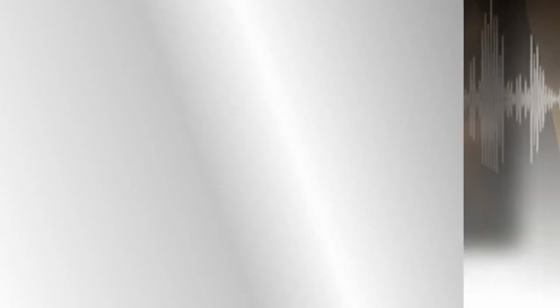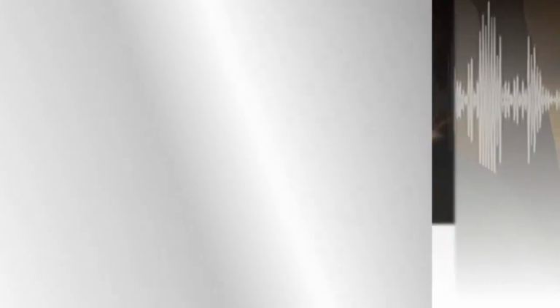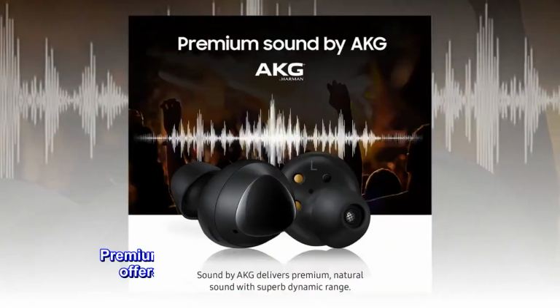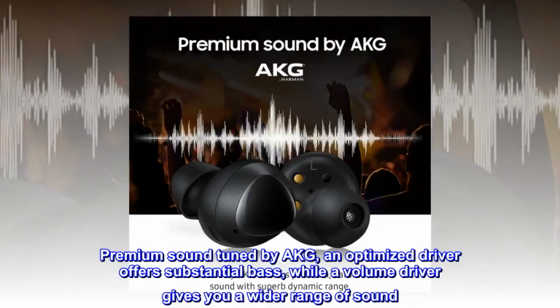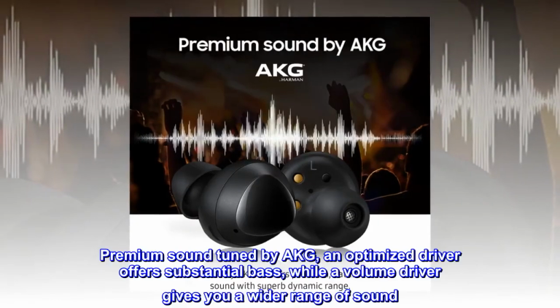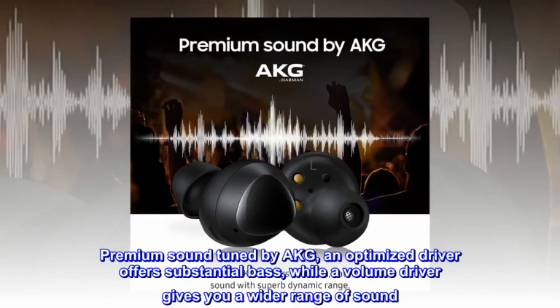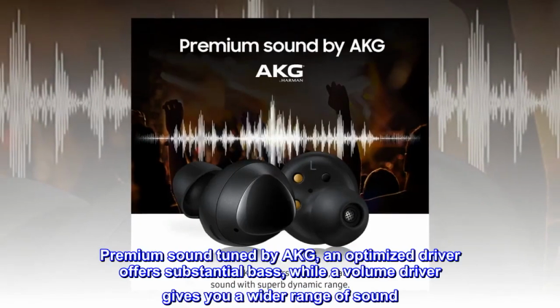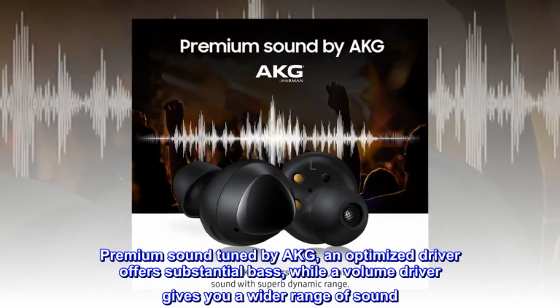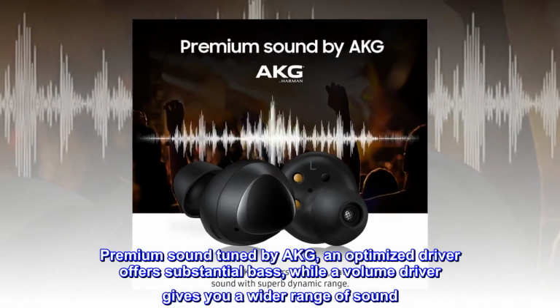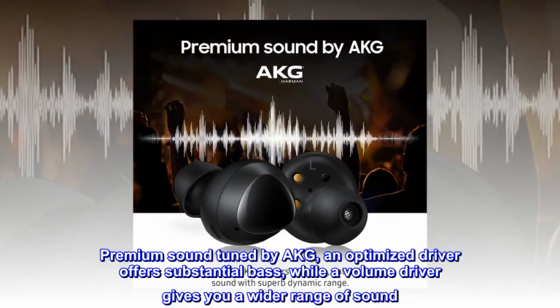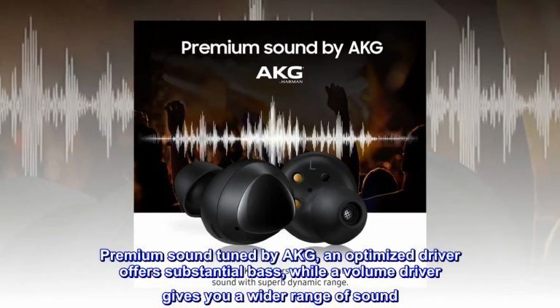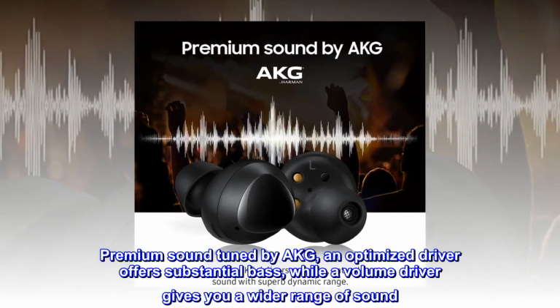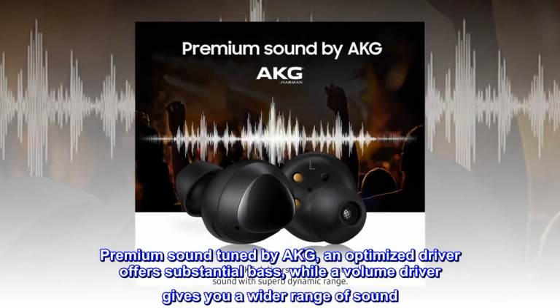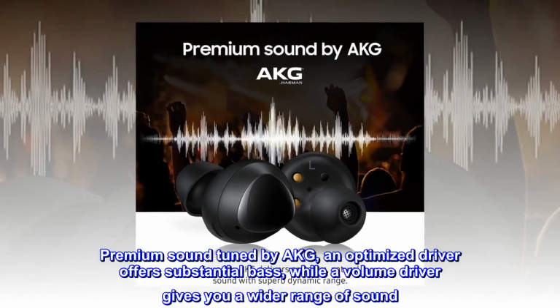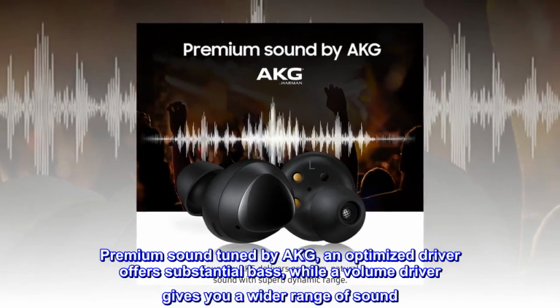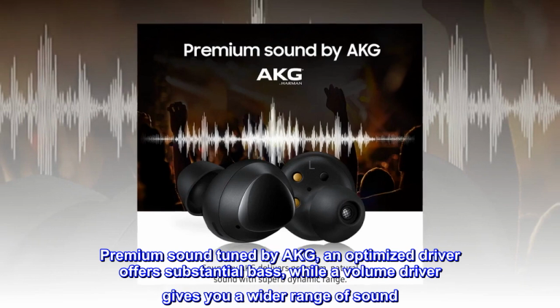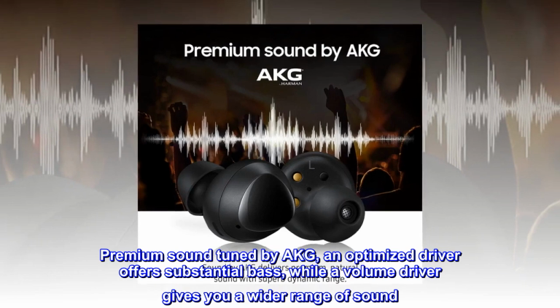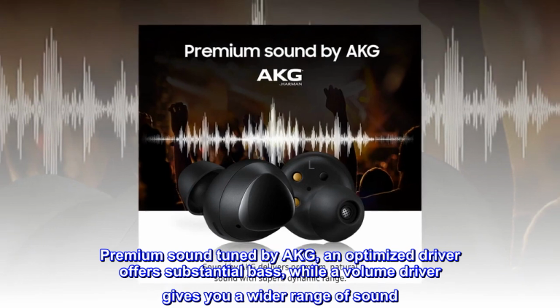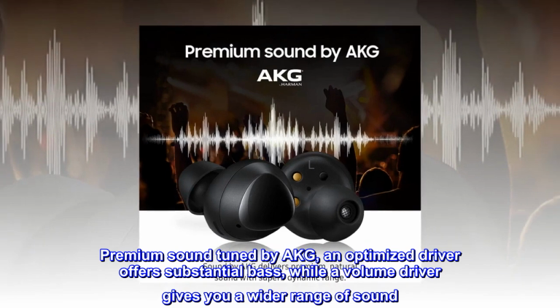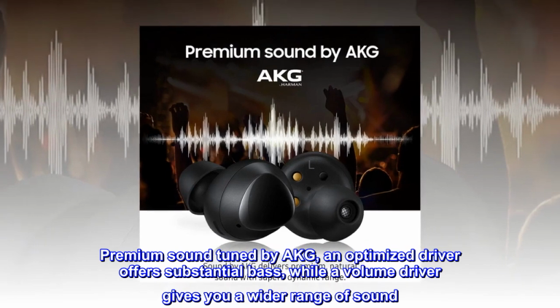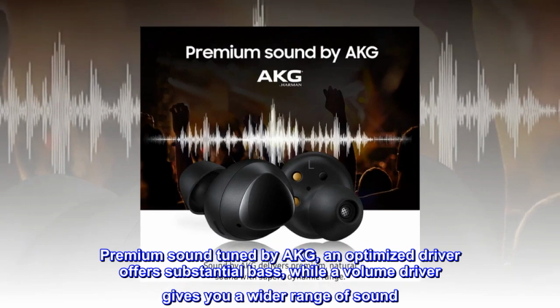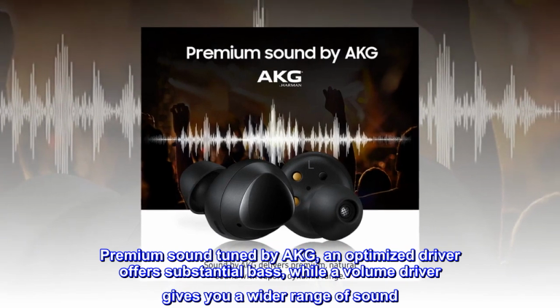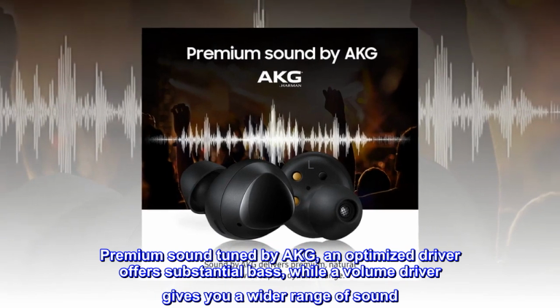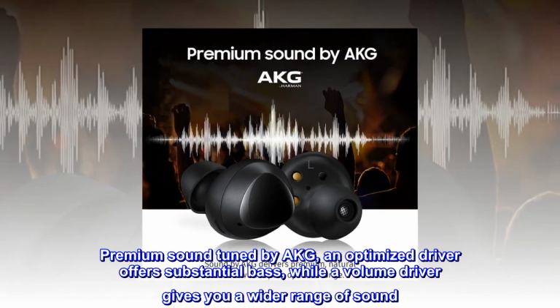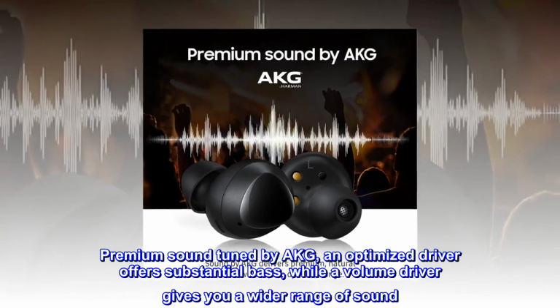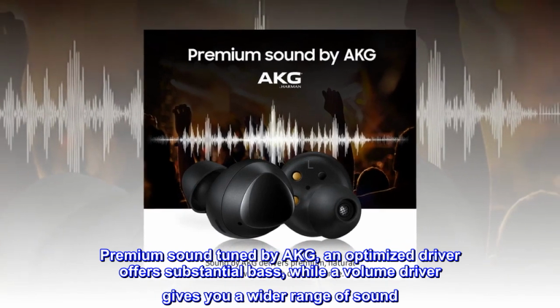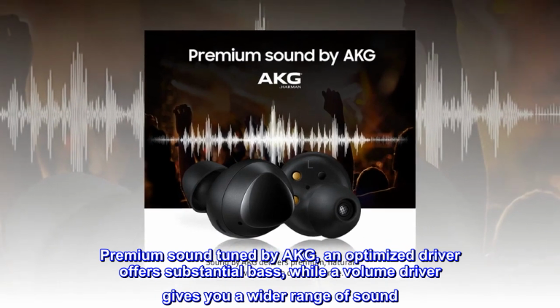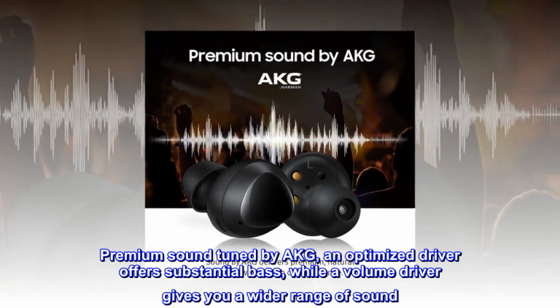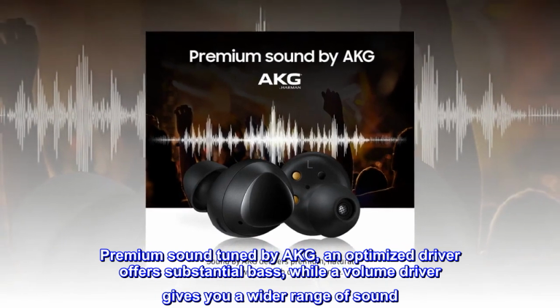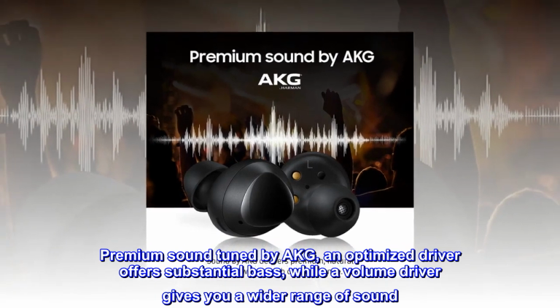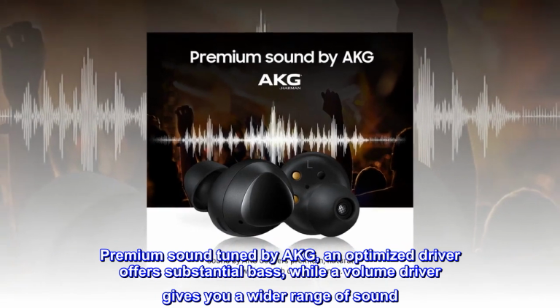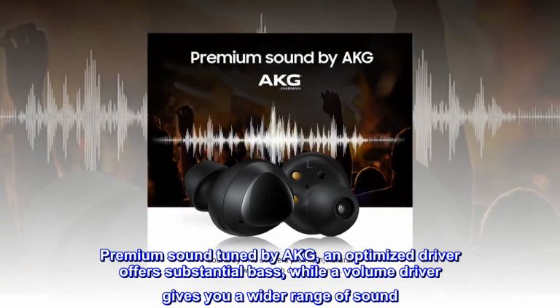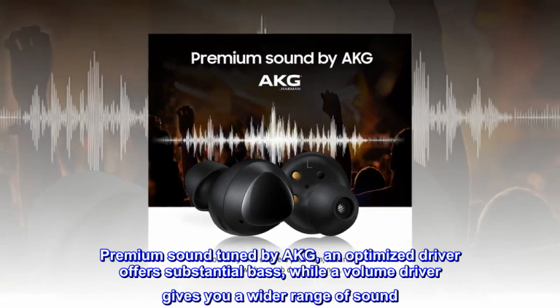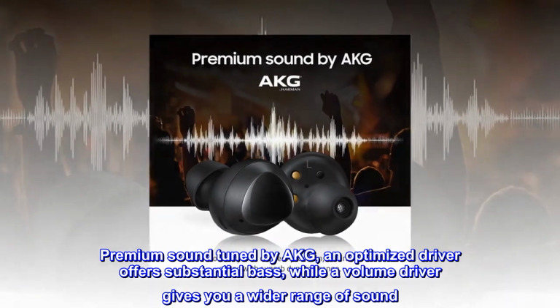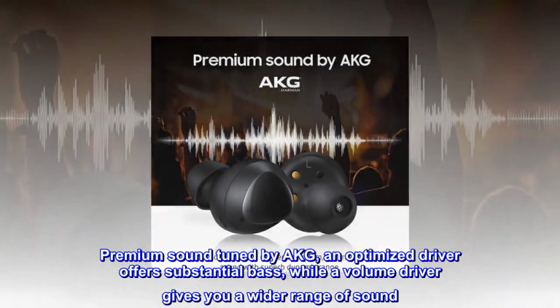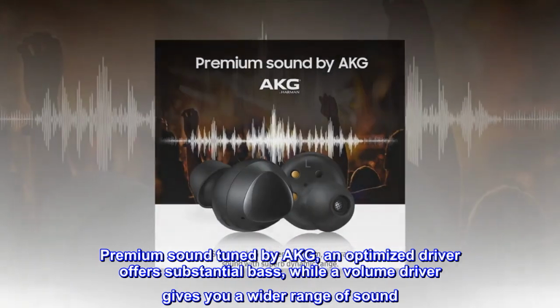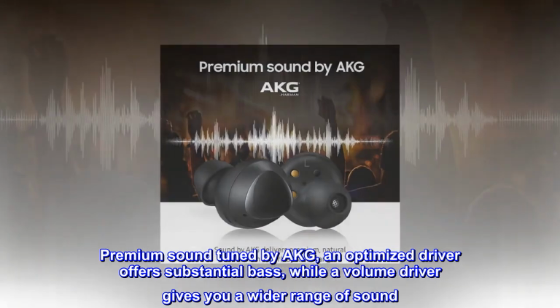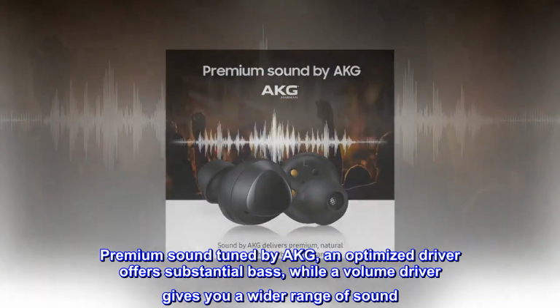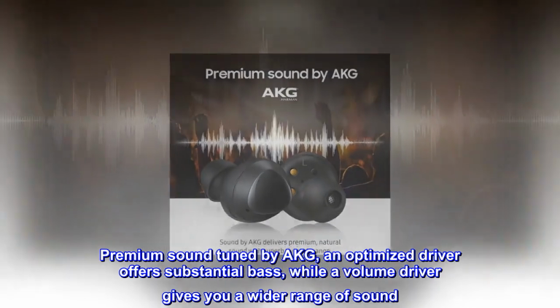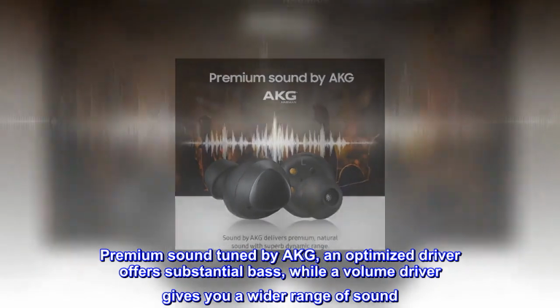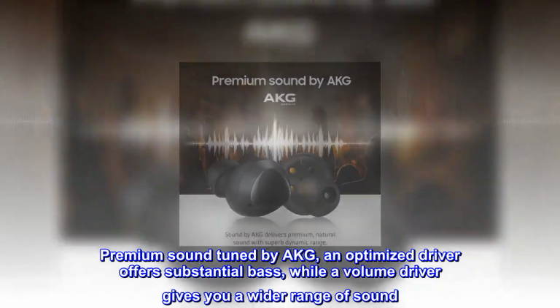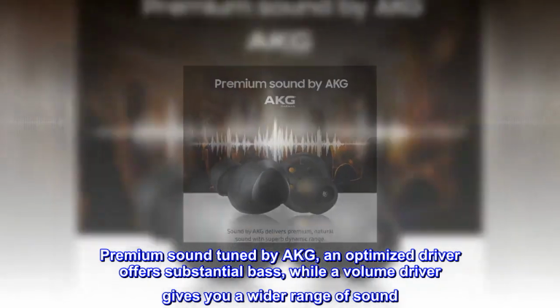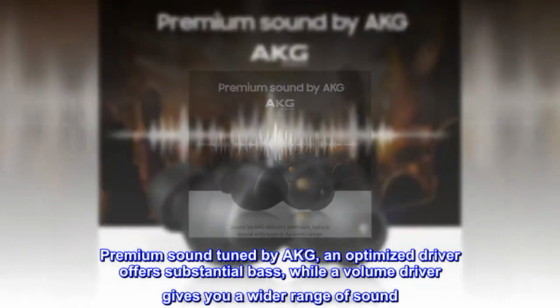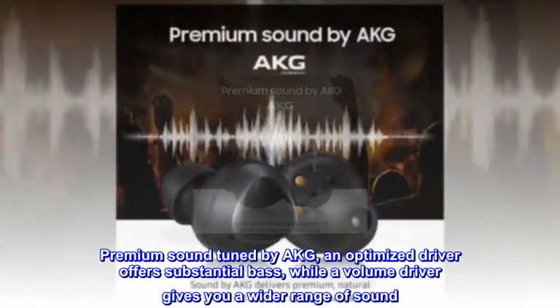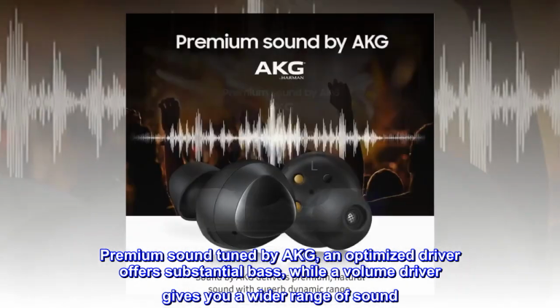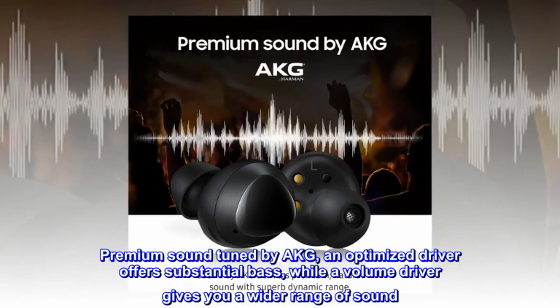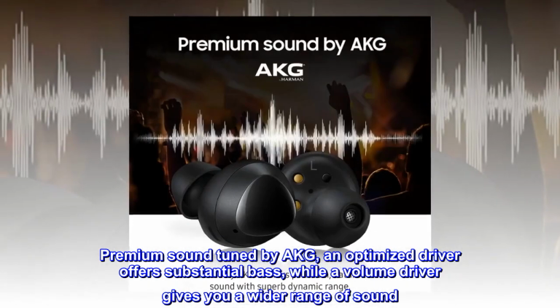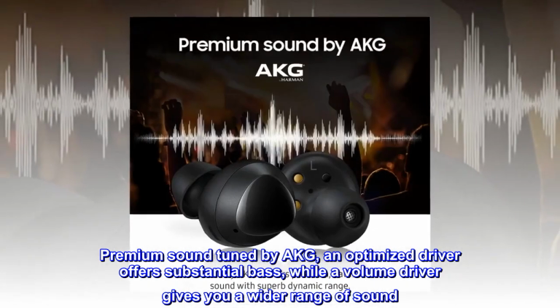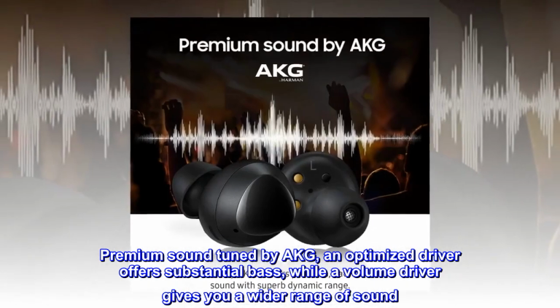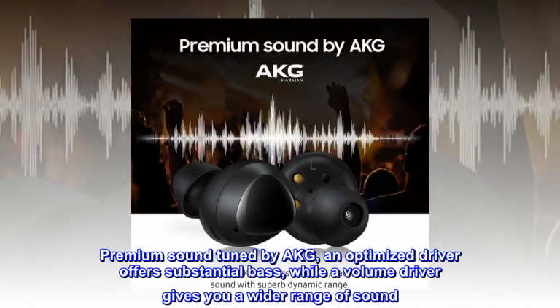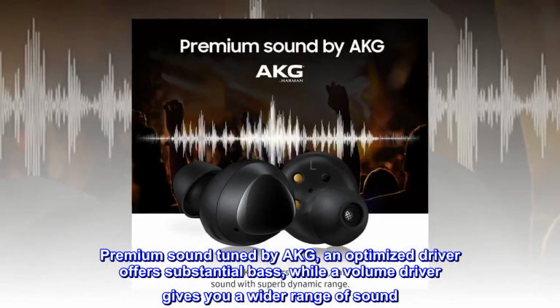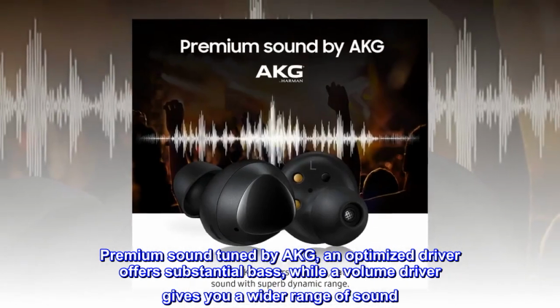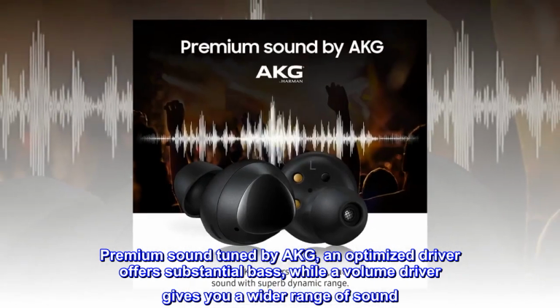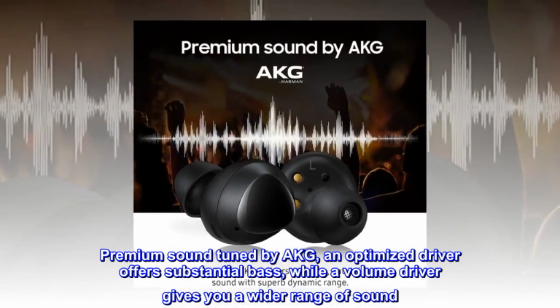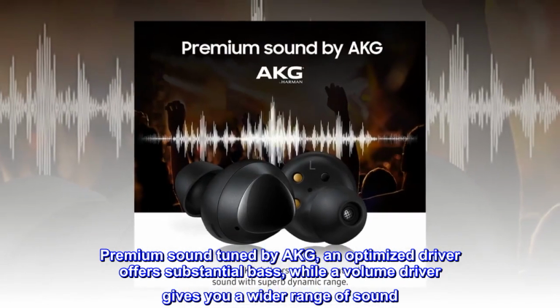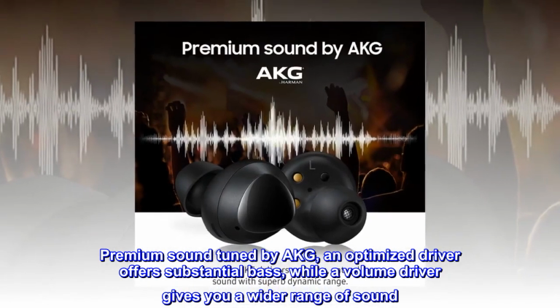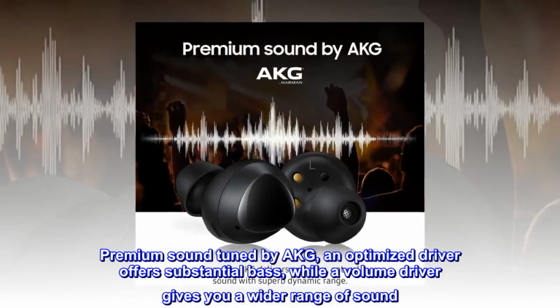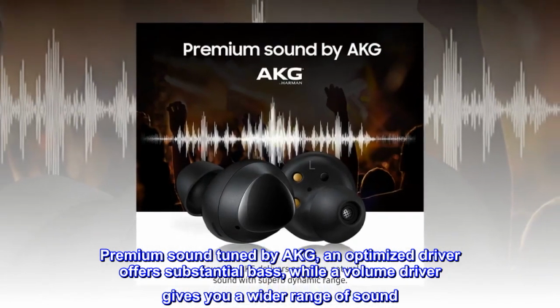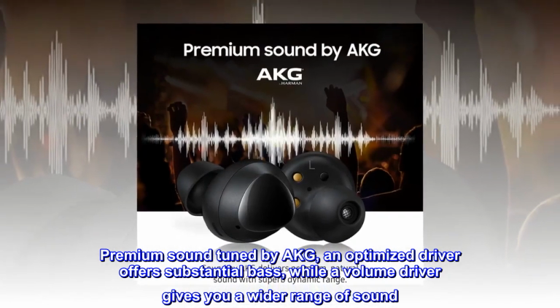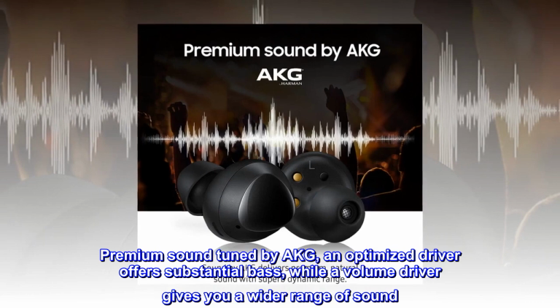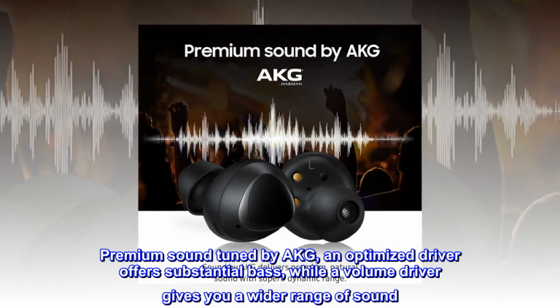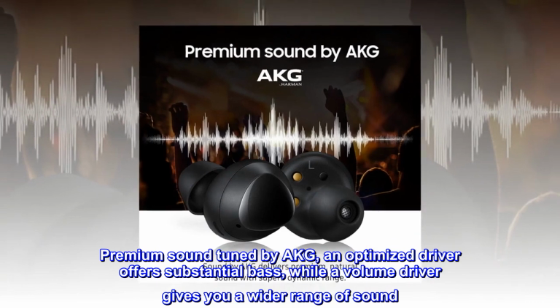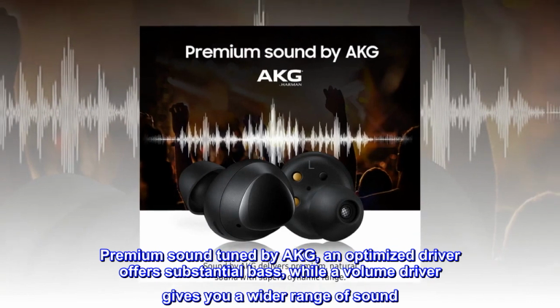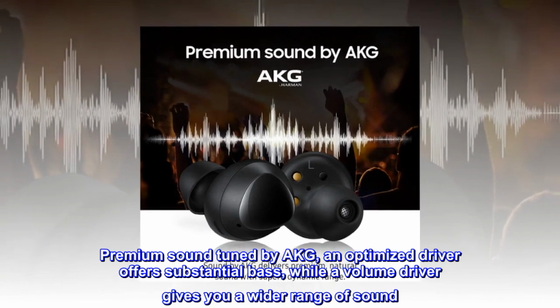Premium sound tuned by AKG. An optimized driver offers substantial bass, while a volume driver gives you a wider range of sound.